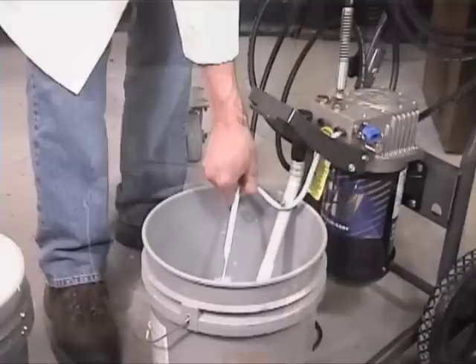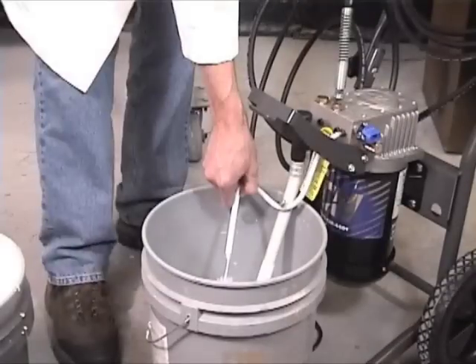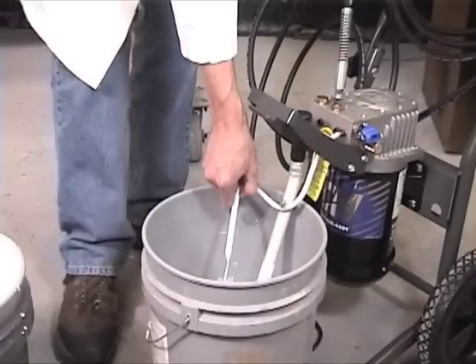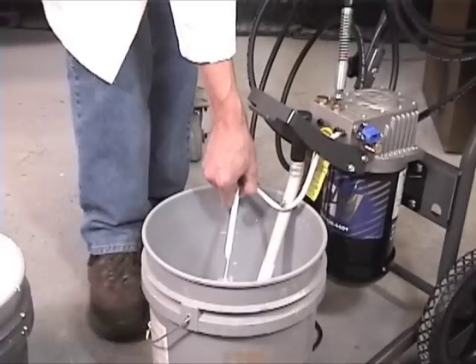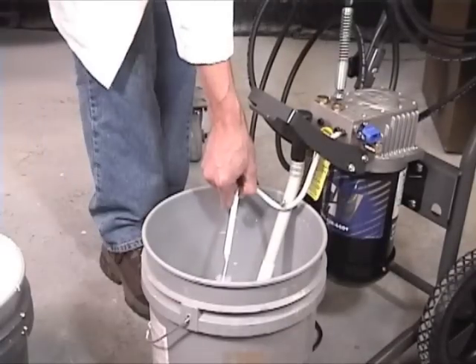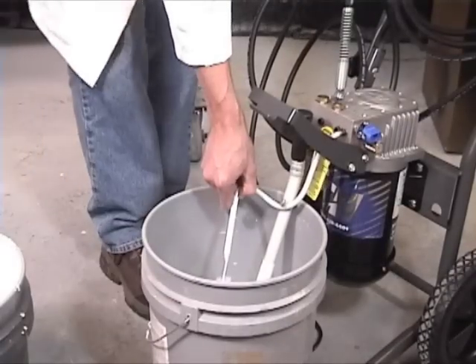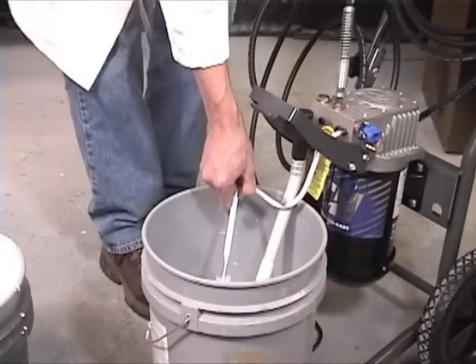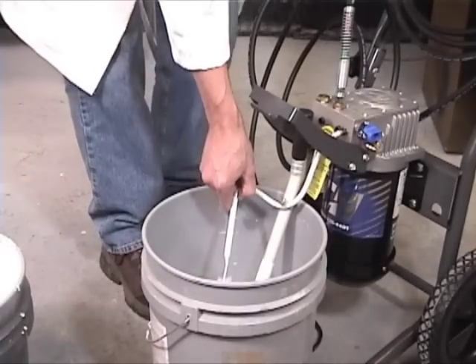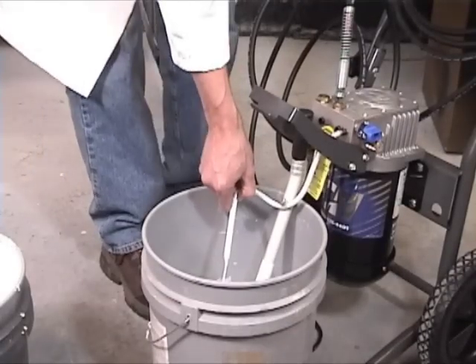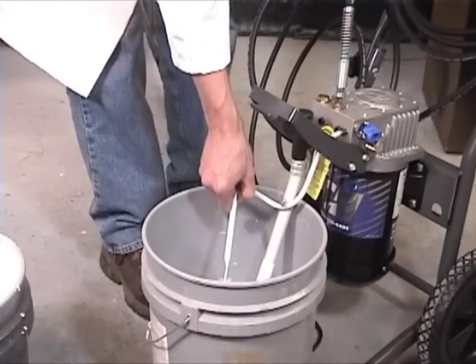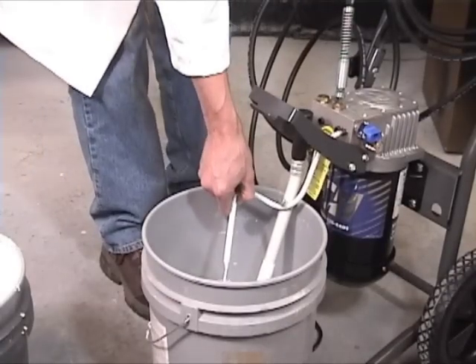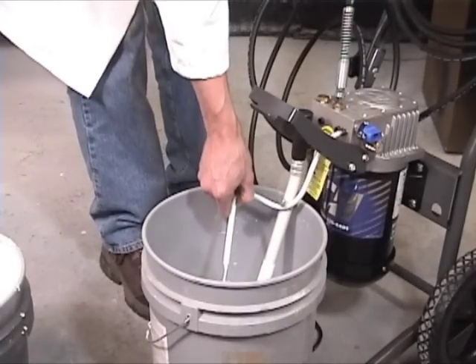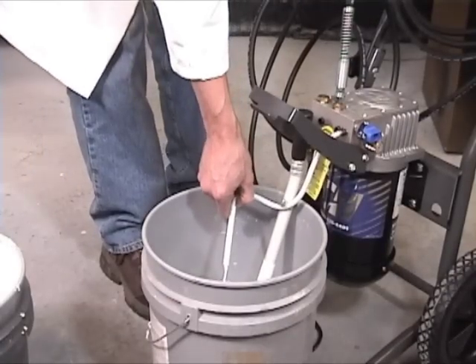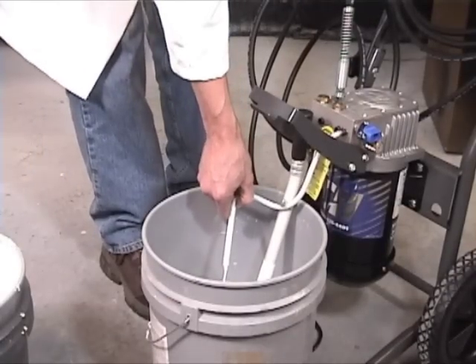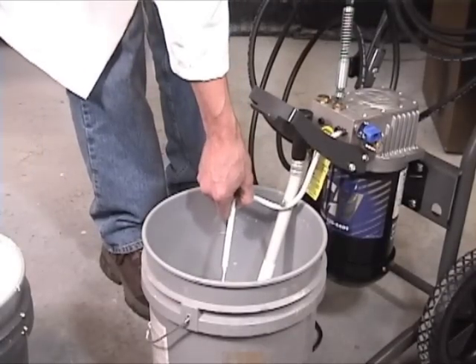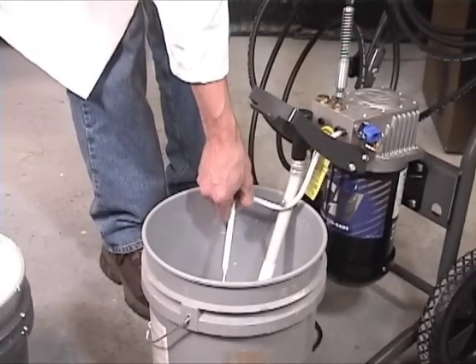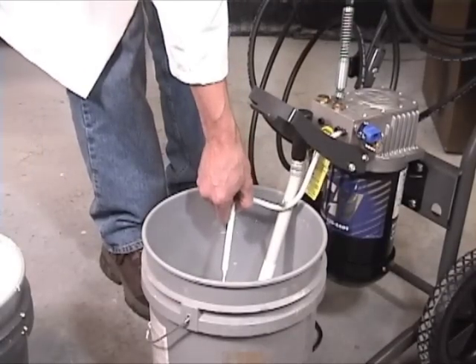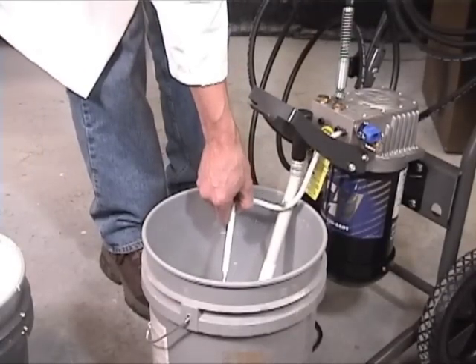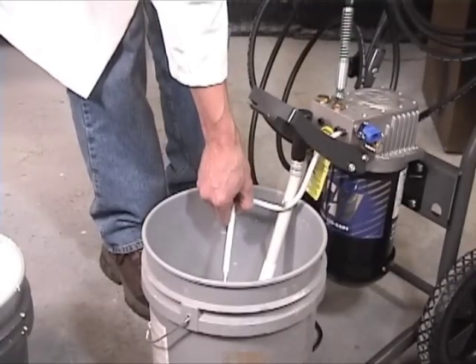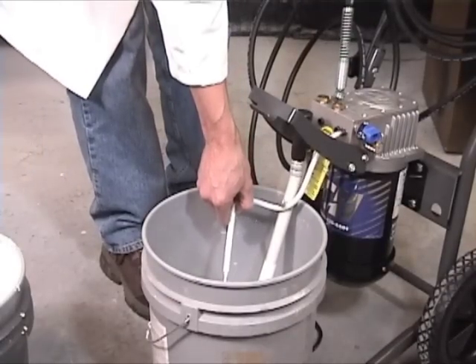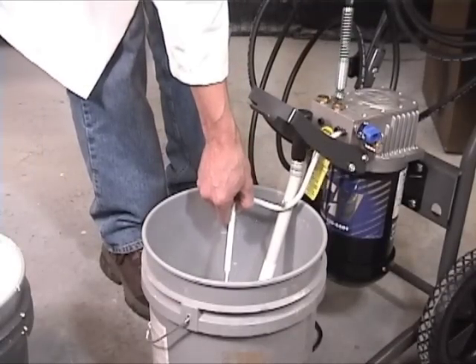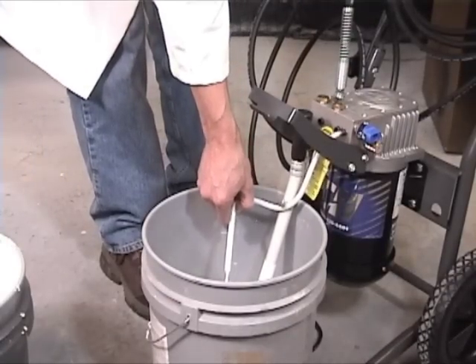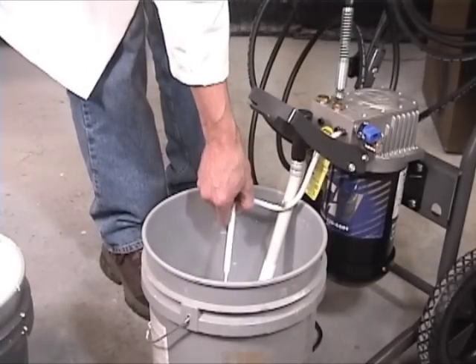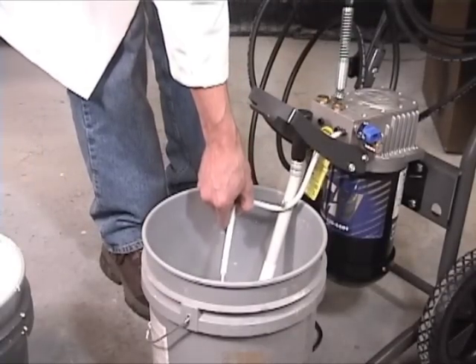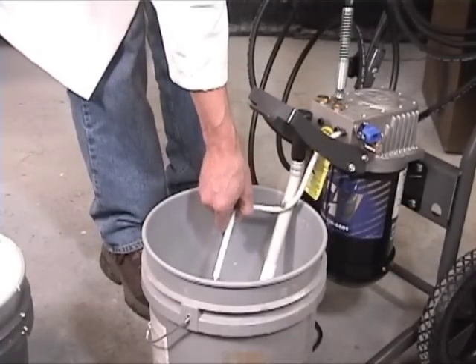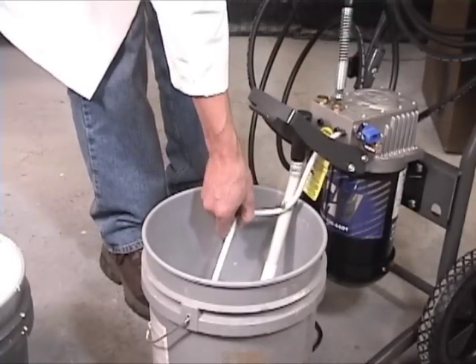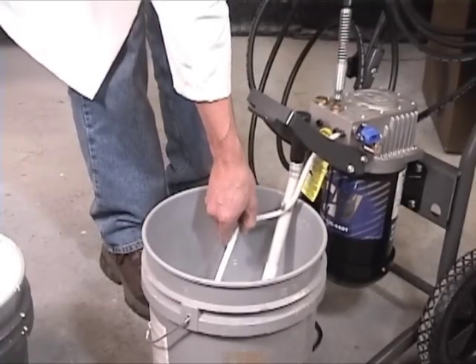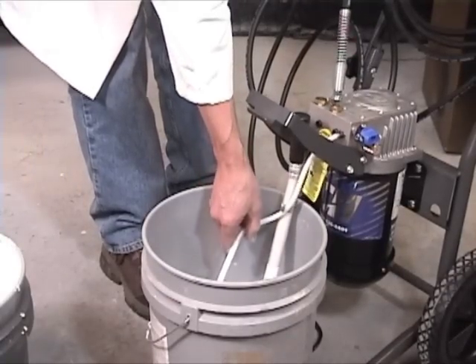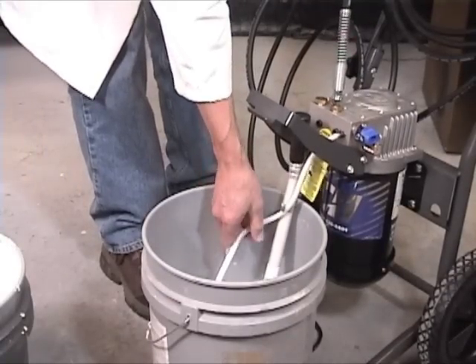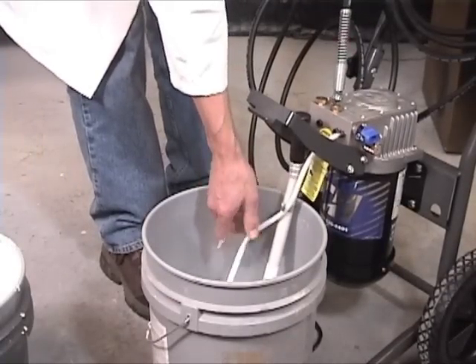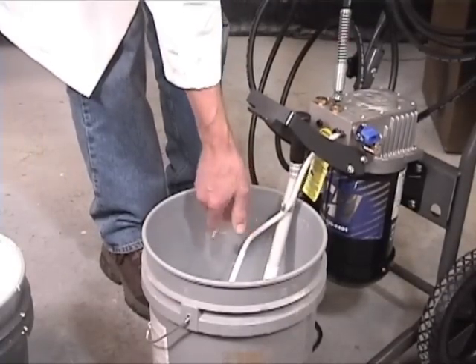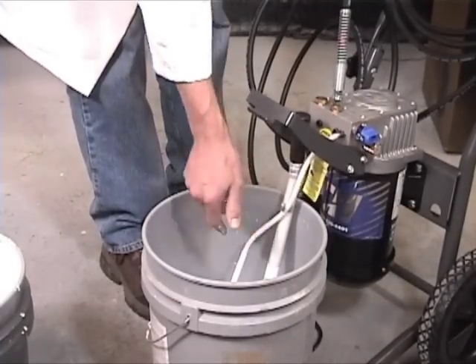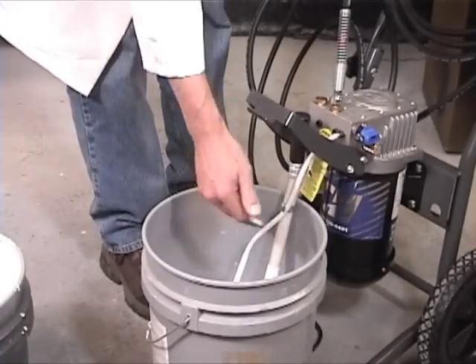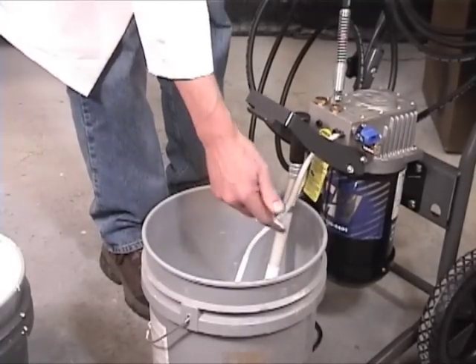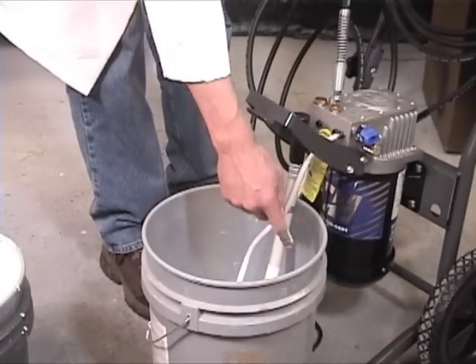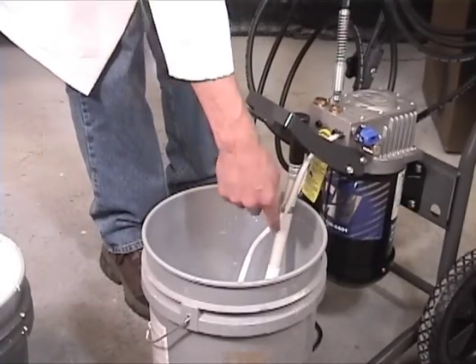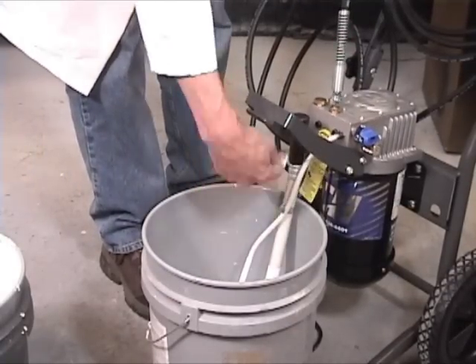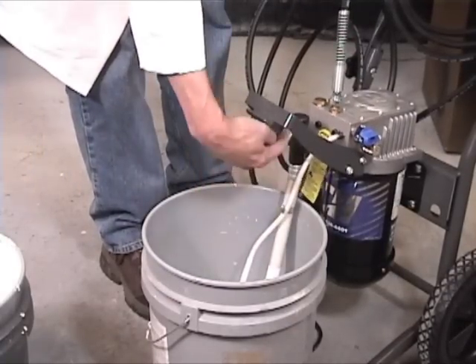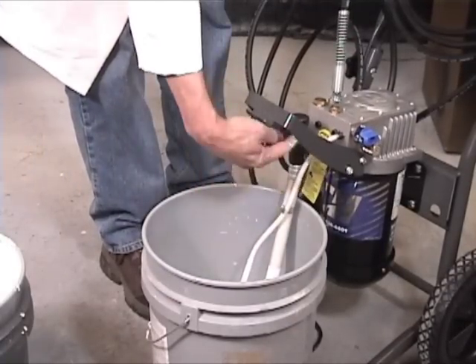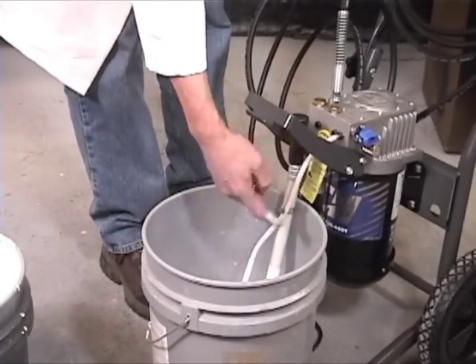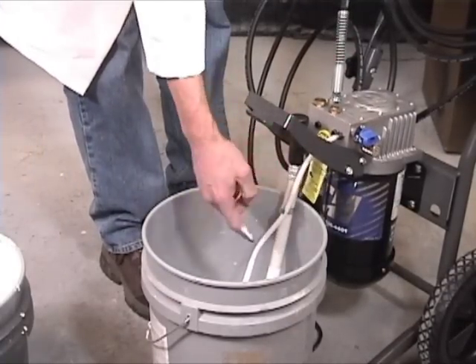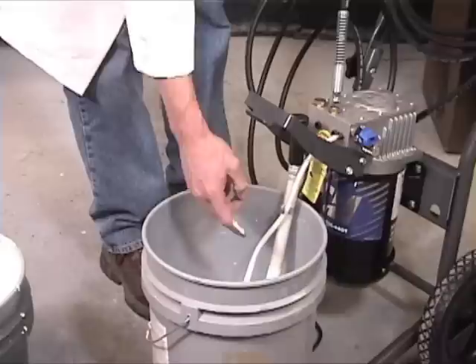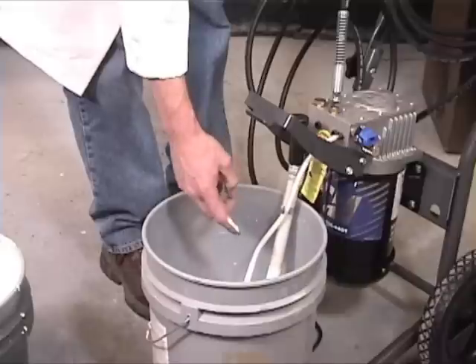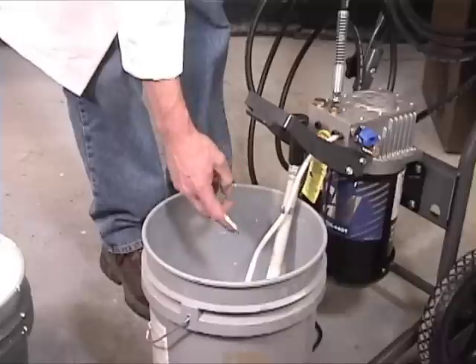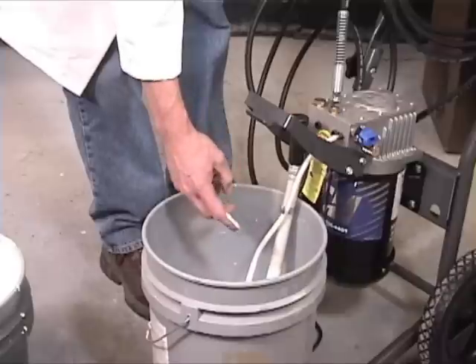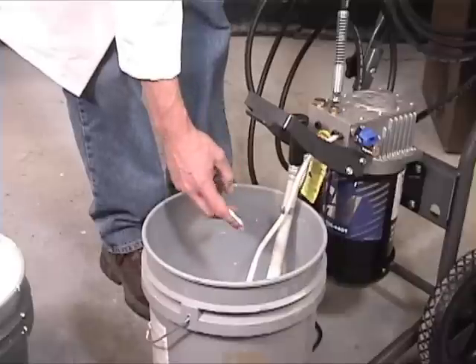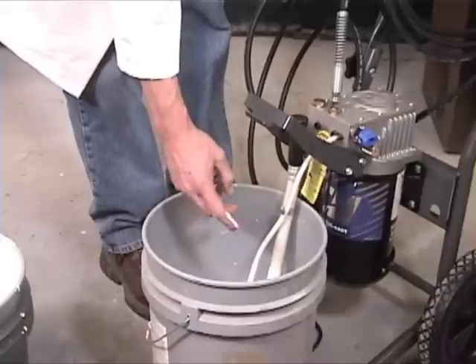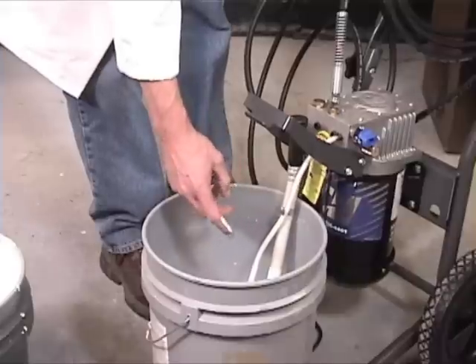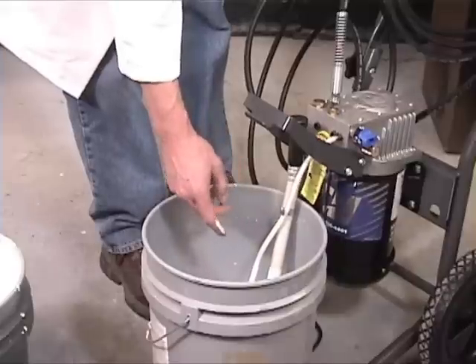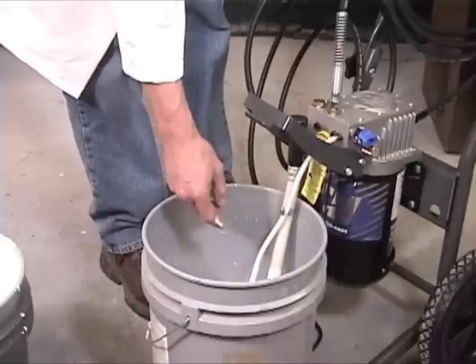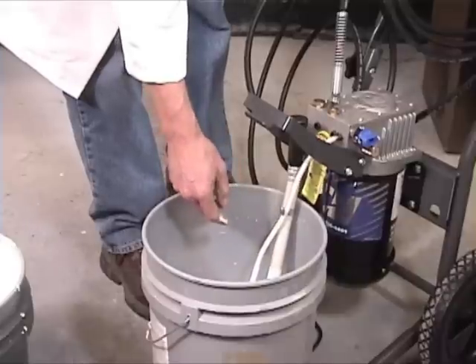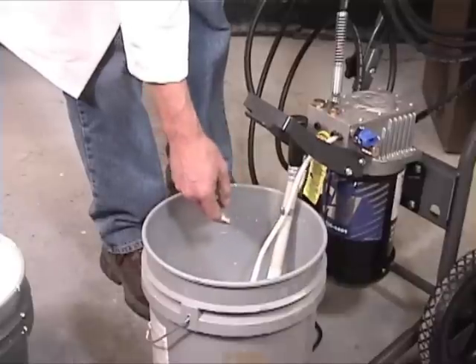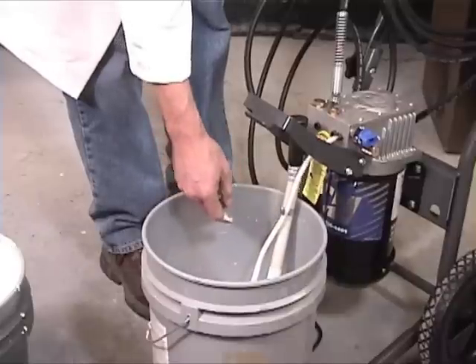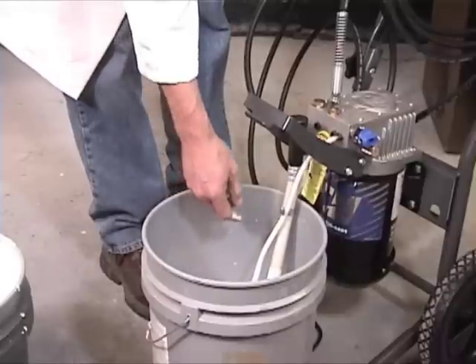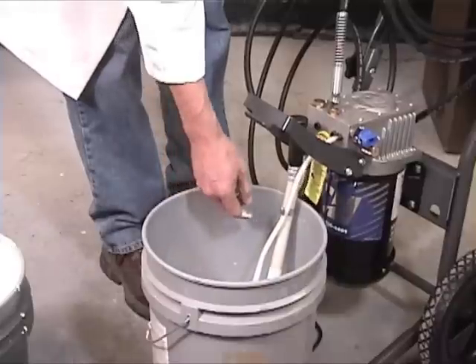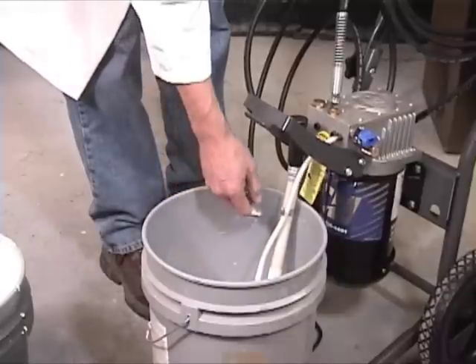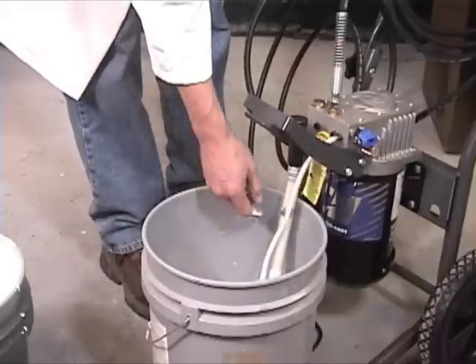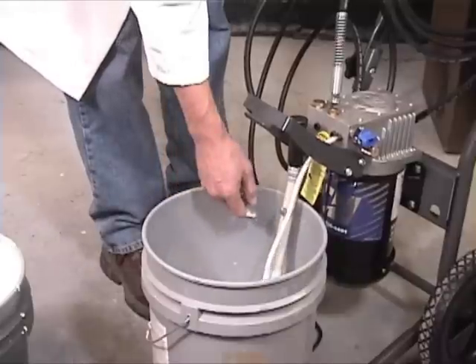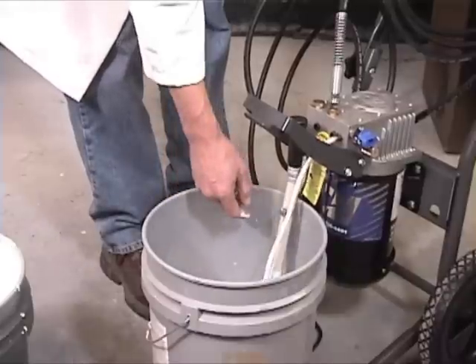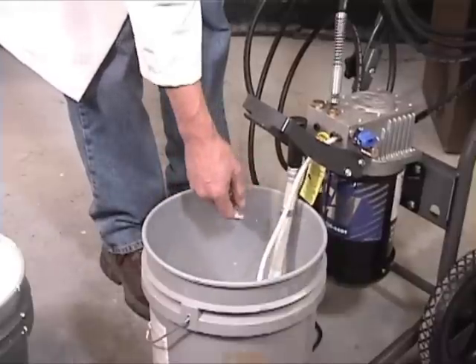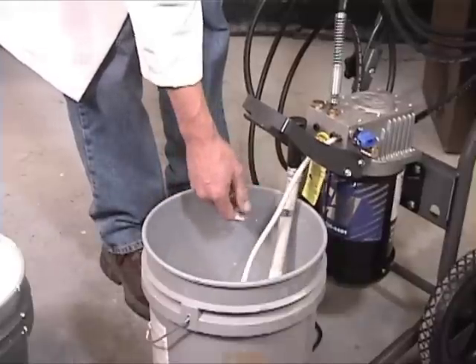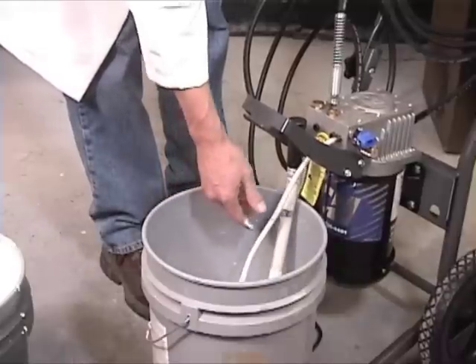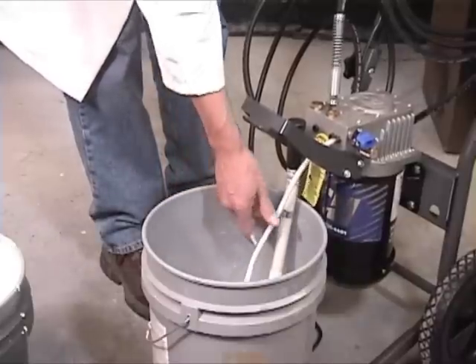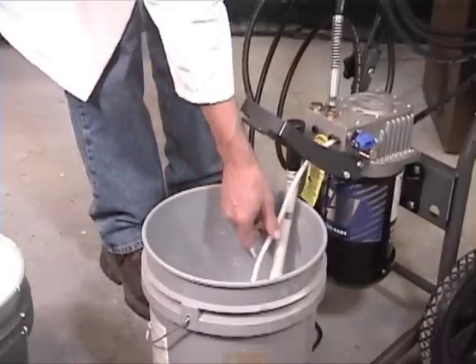It is important to not let the water circulate in prime mode for more than 15 minutes as it could damage the pump.